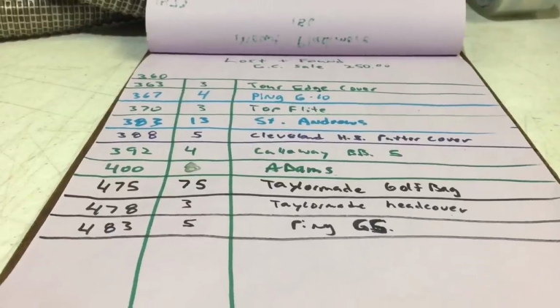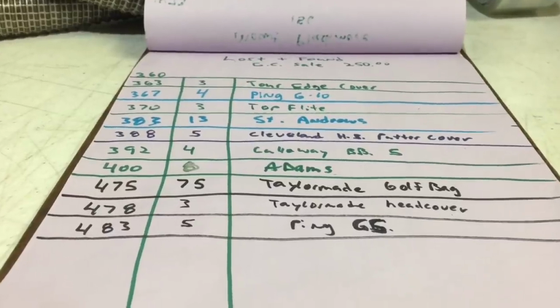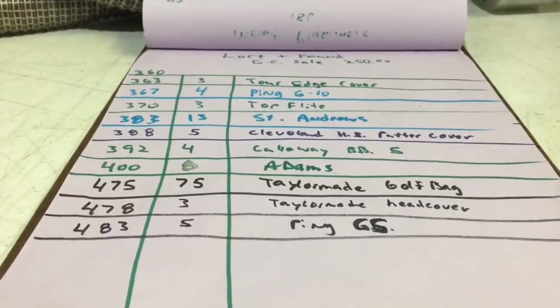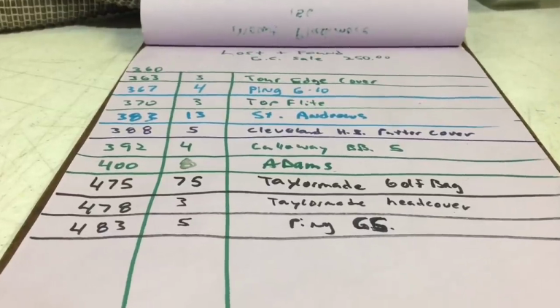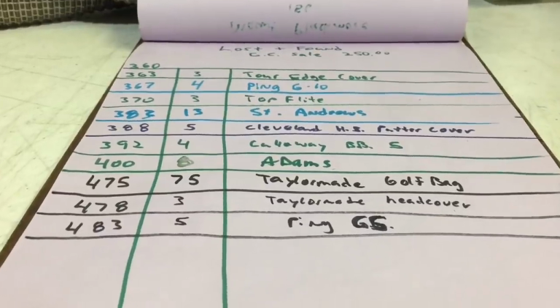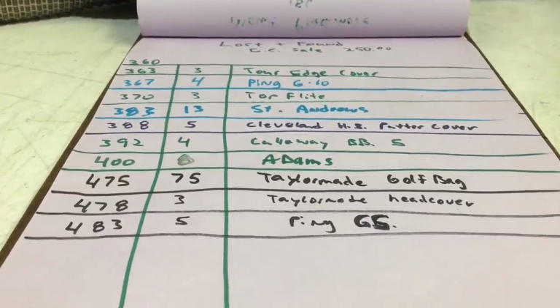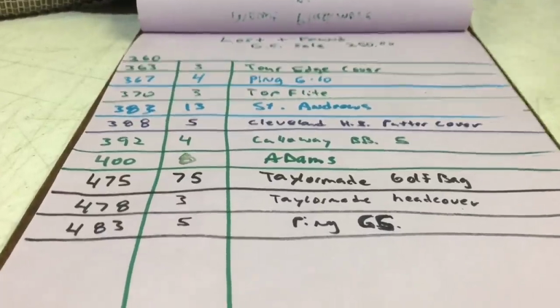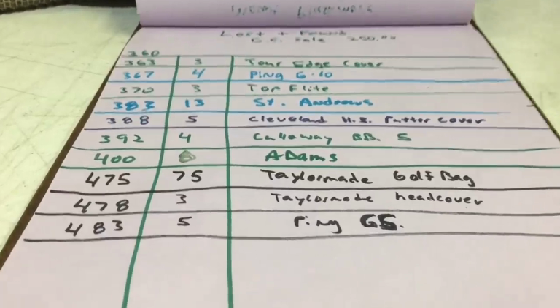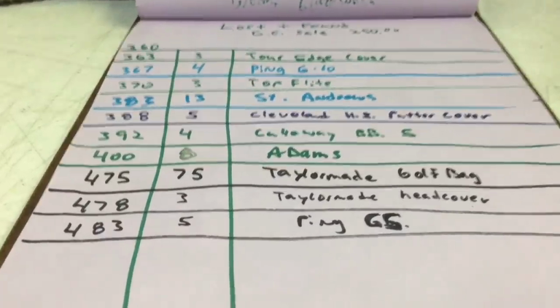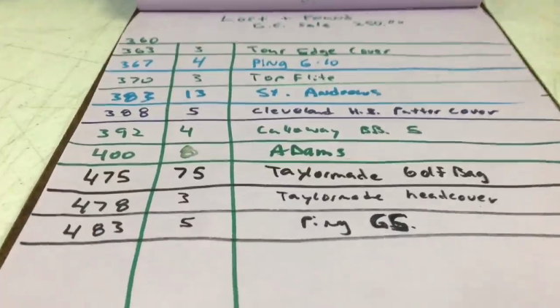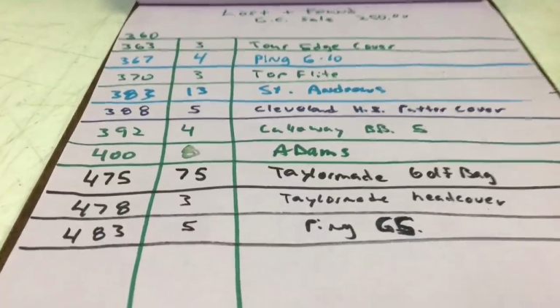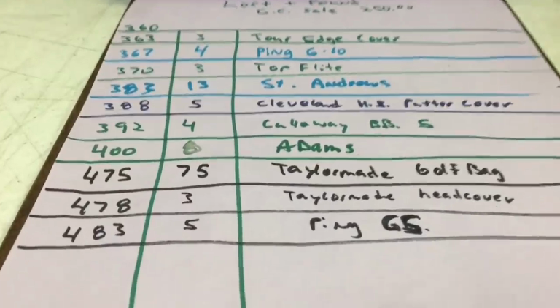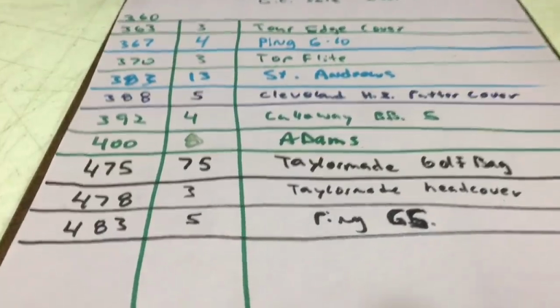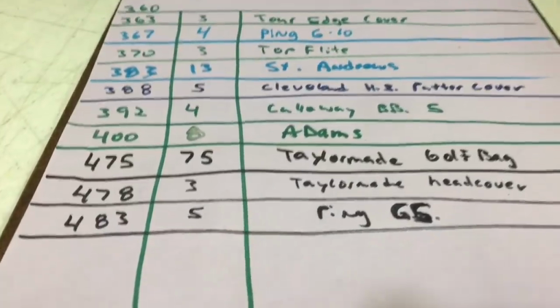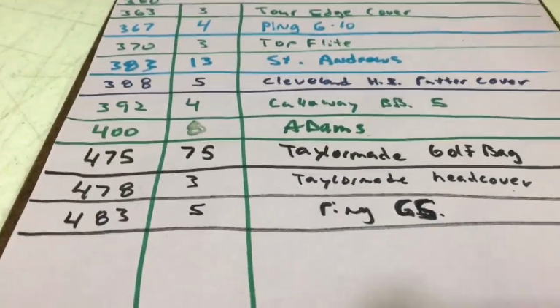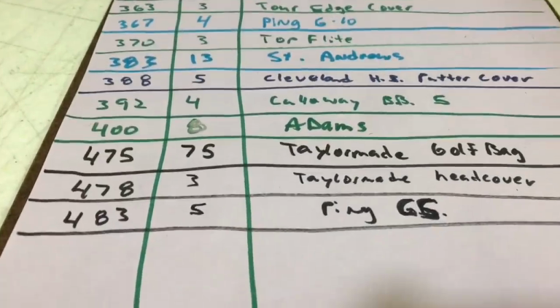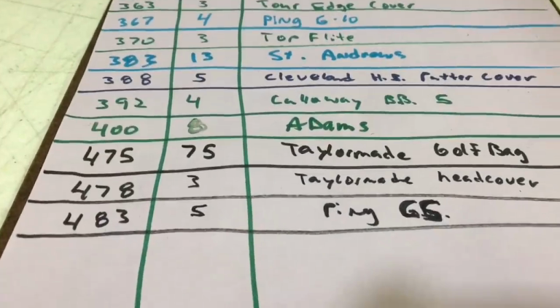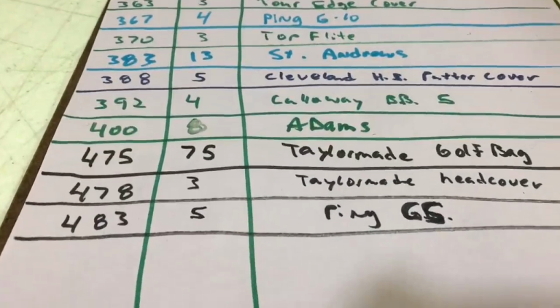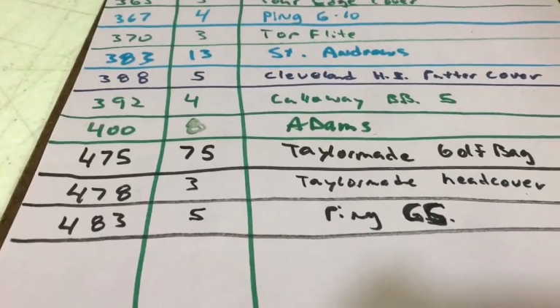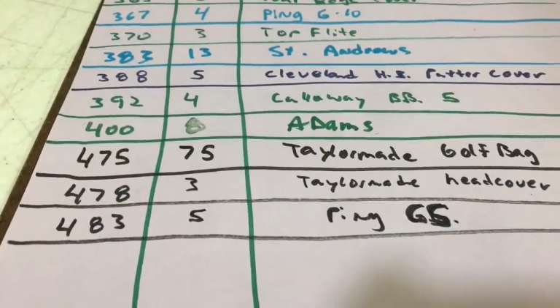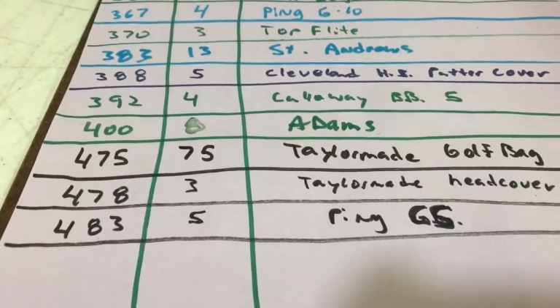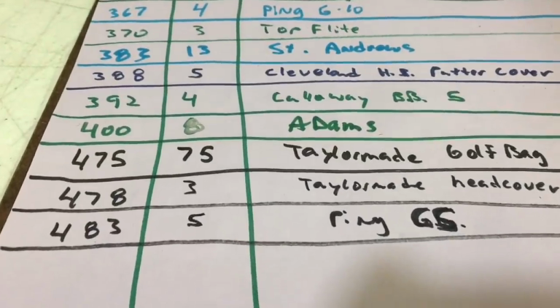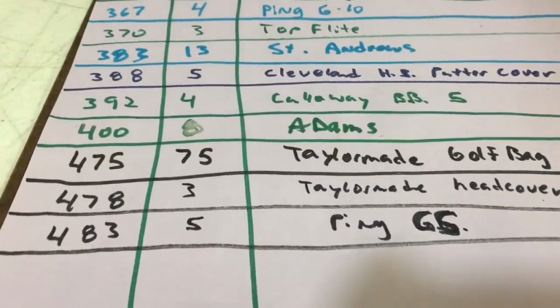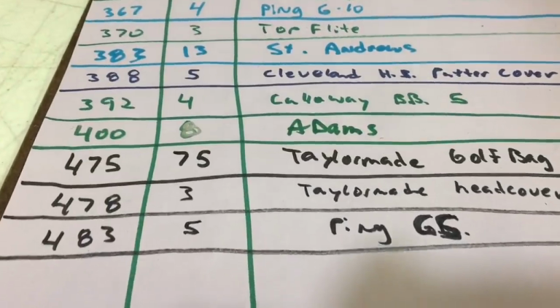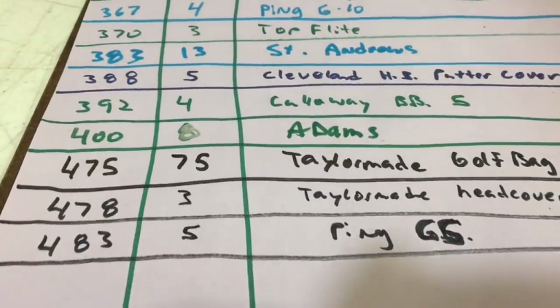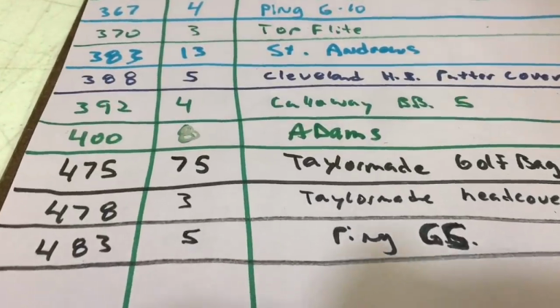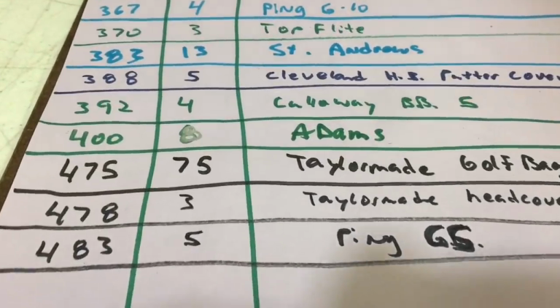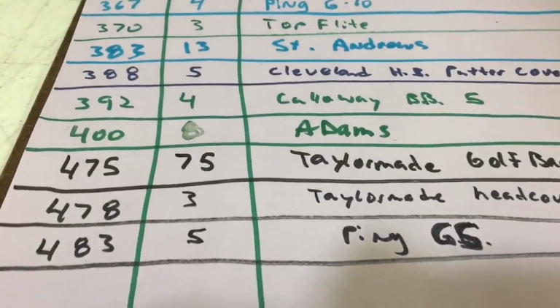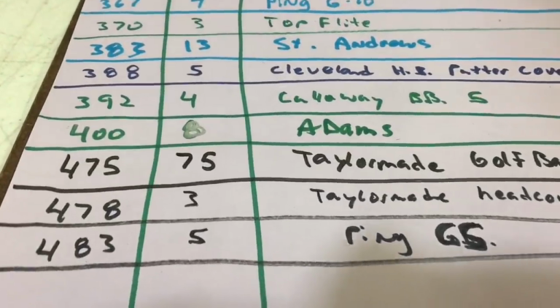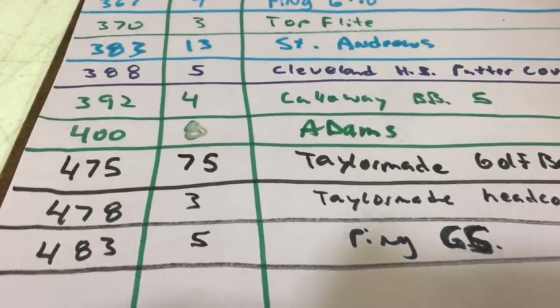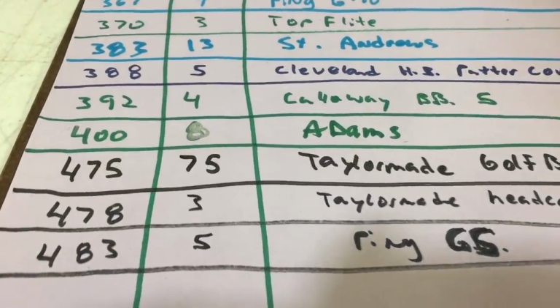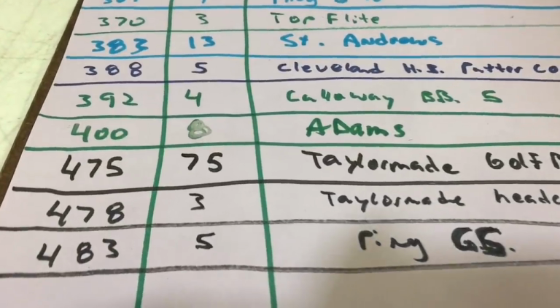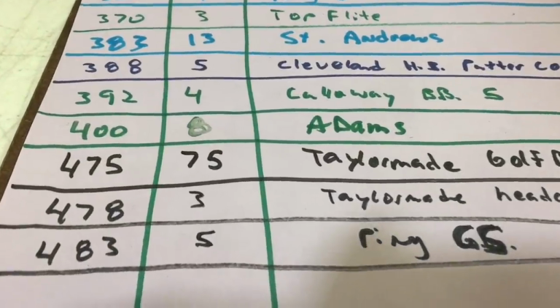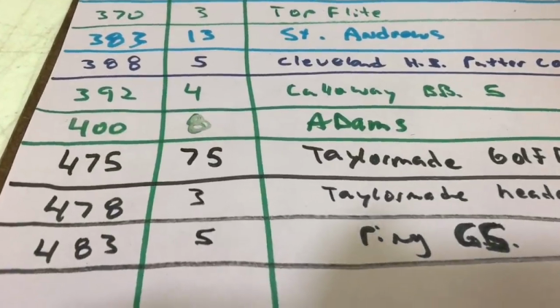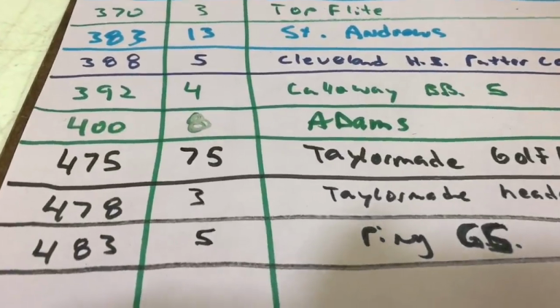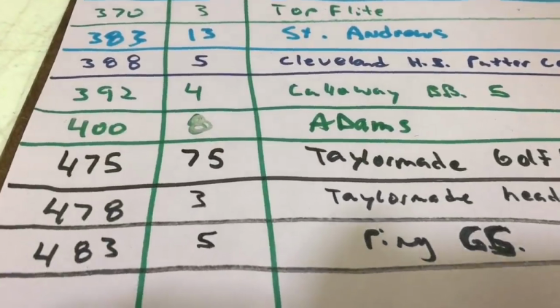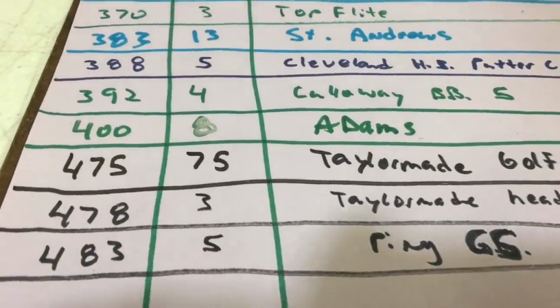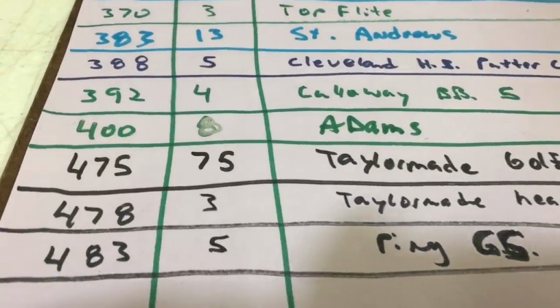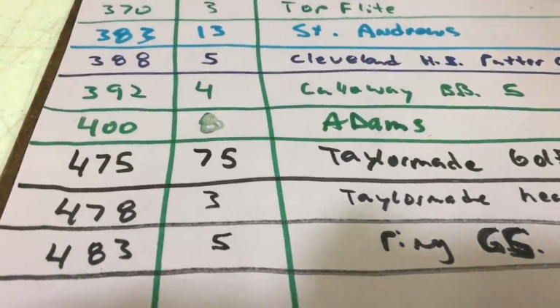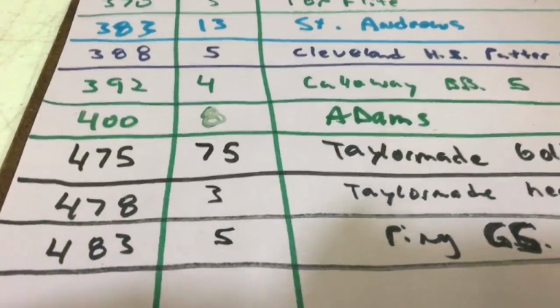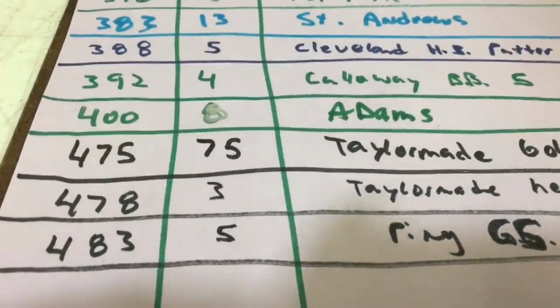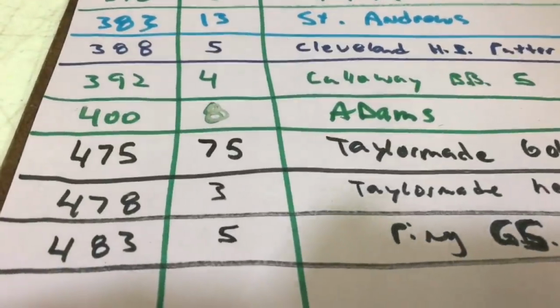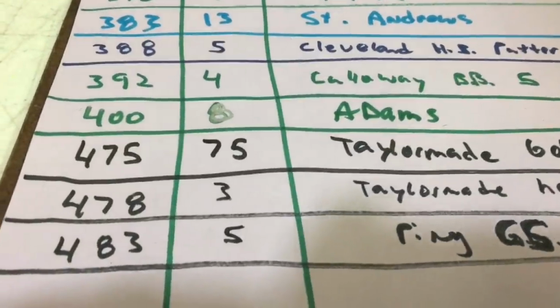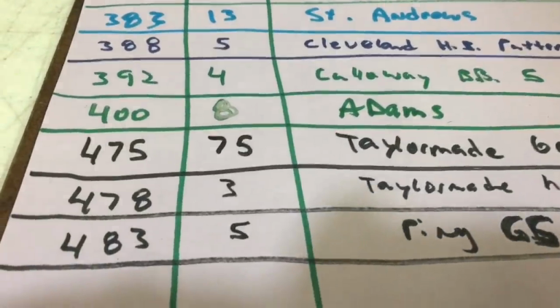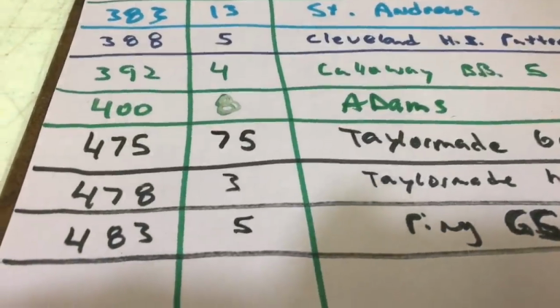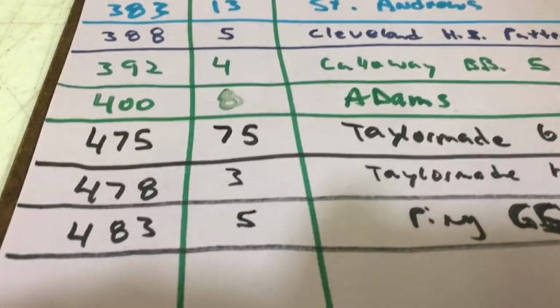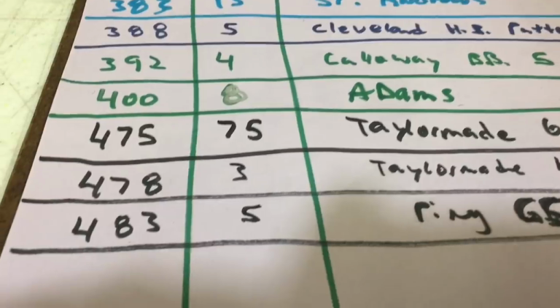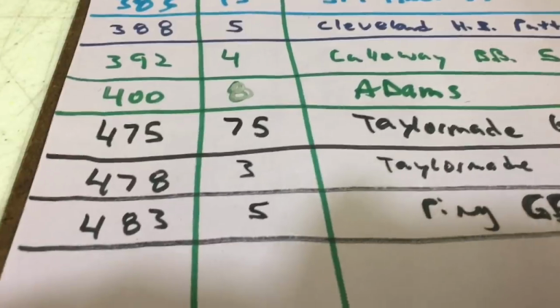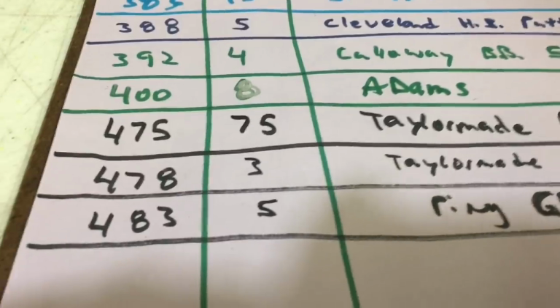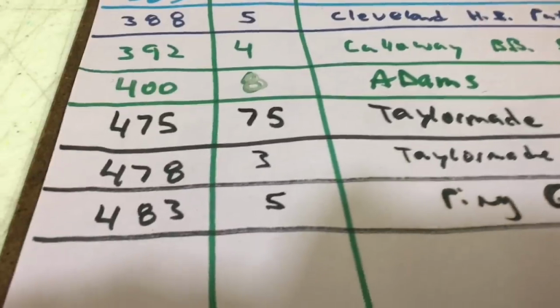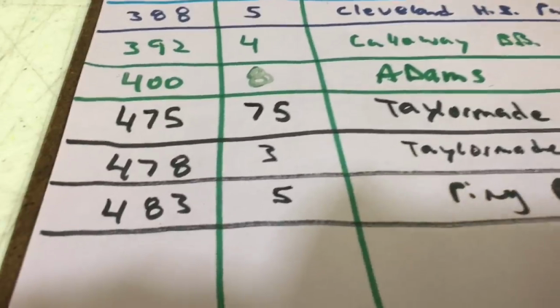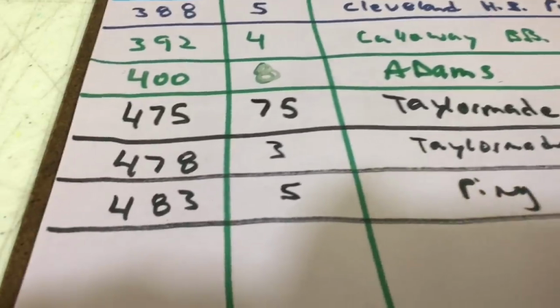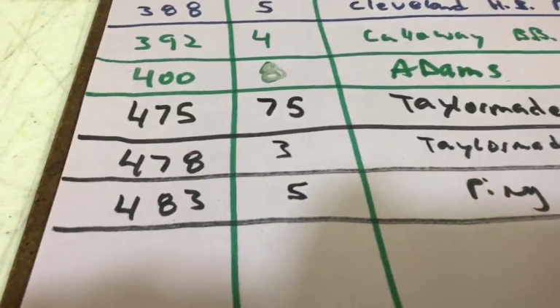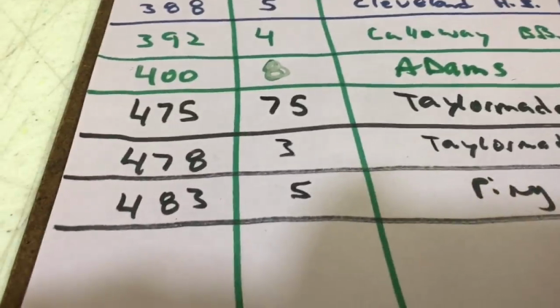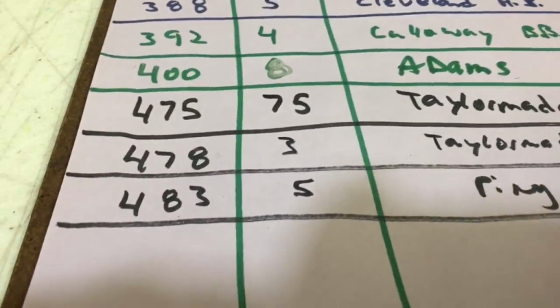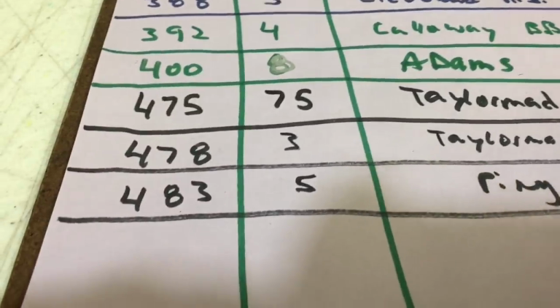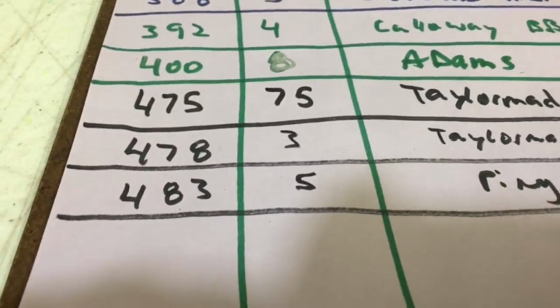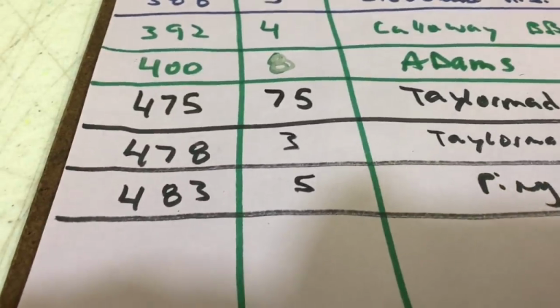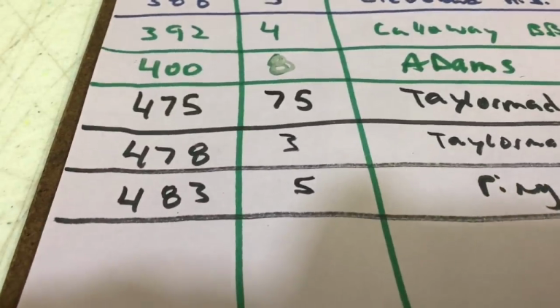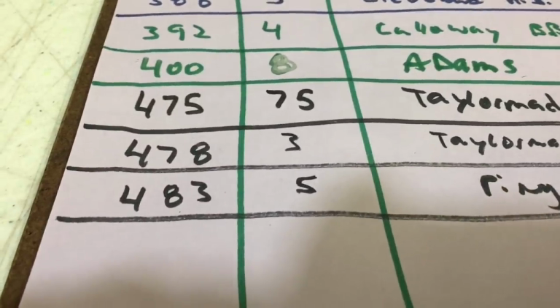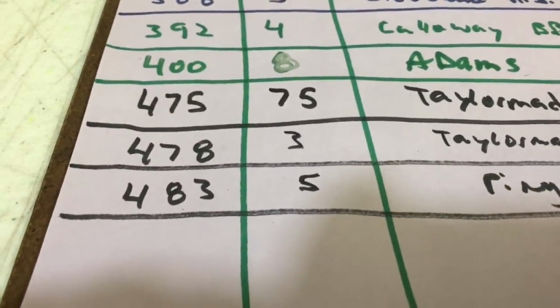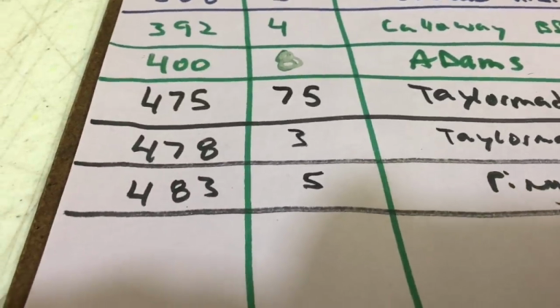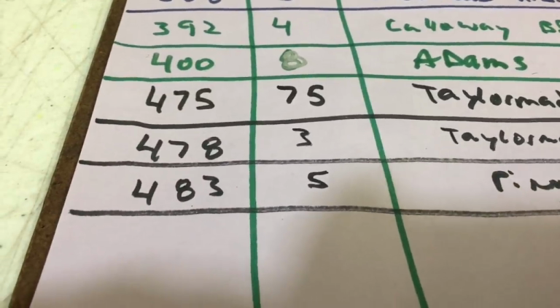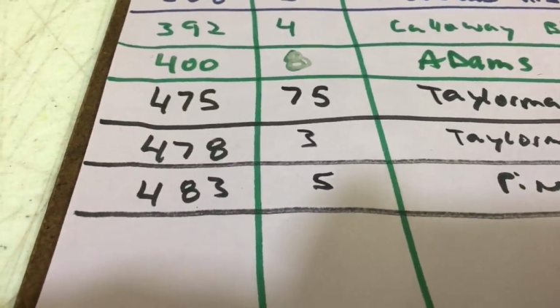Here's an update on the lost and found sale: it was a $250 buy, and we're now up to $483 in sales.